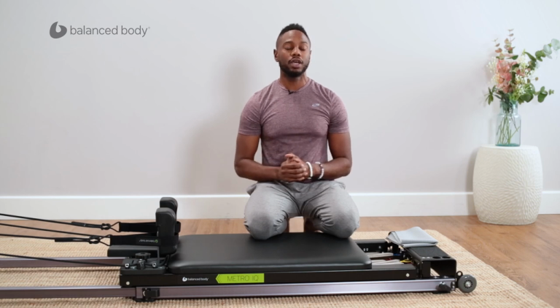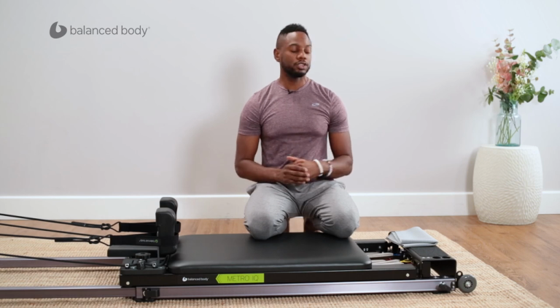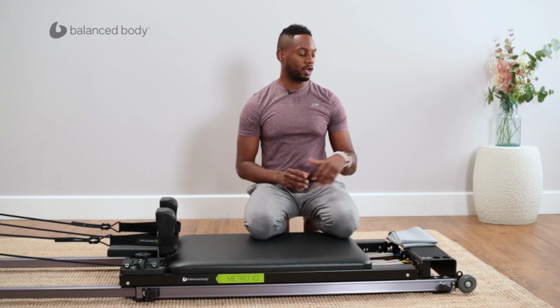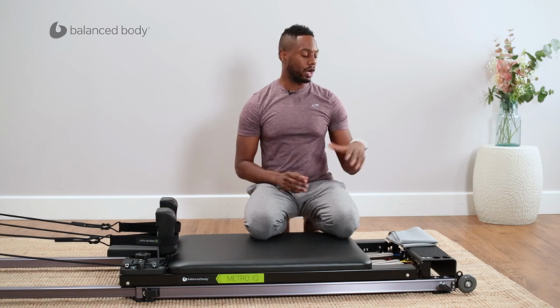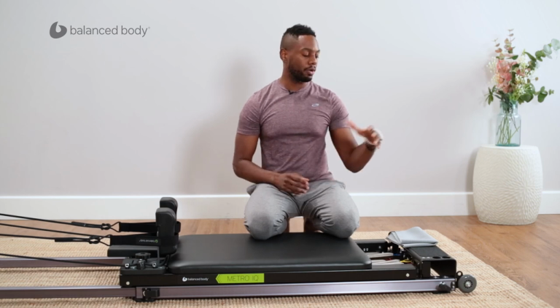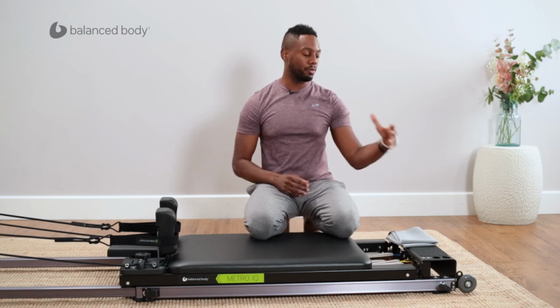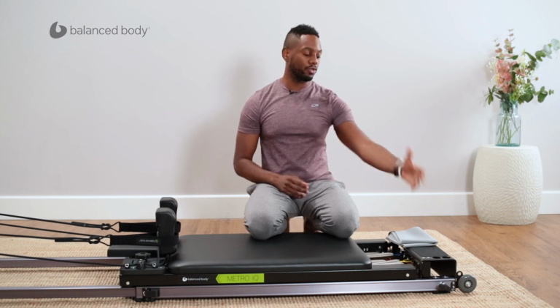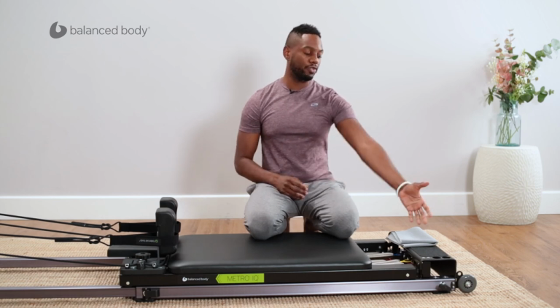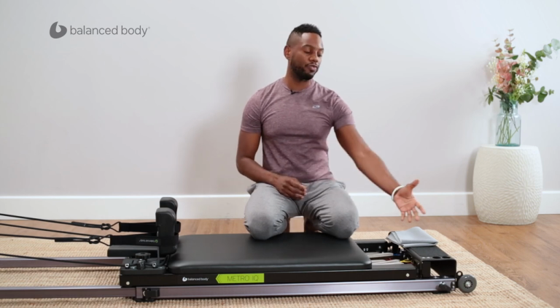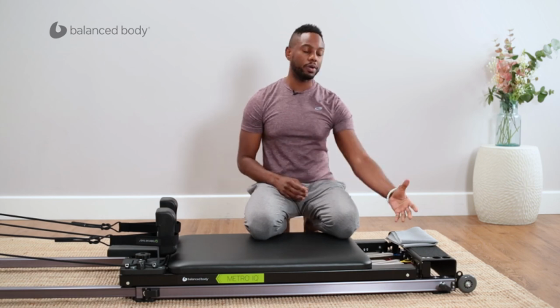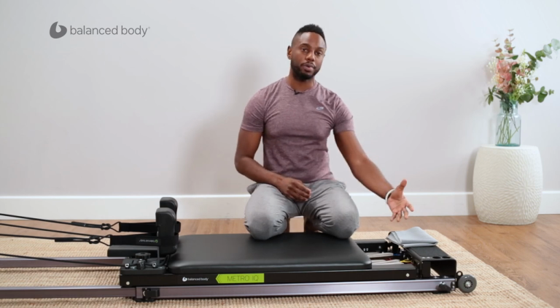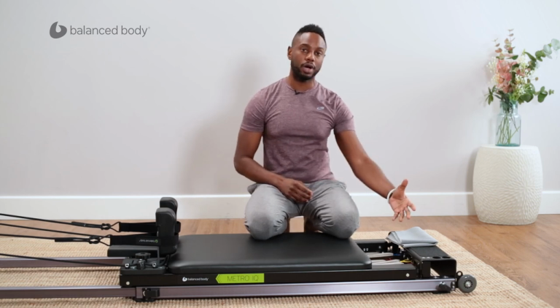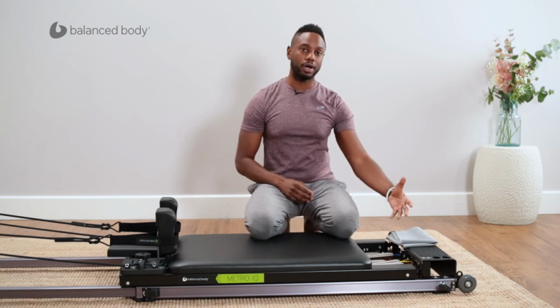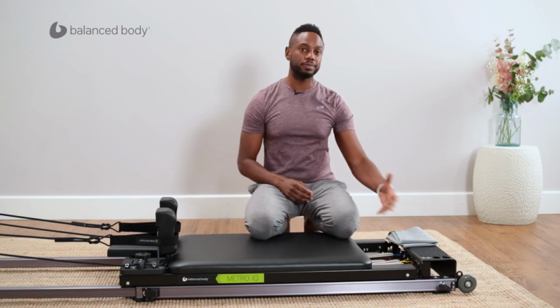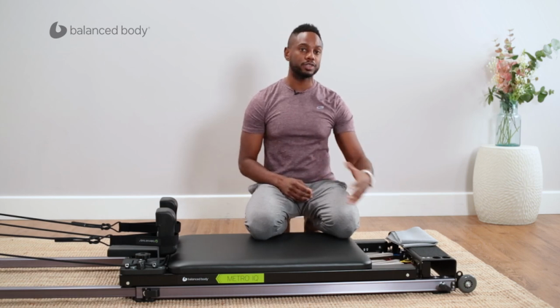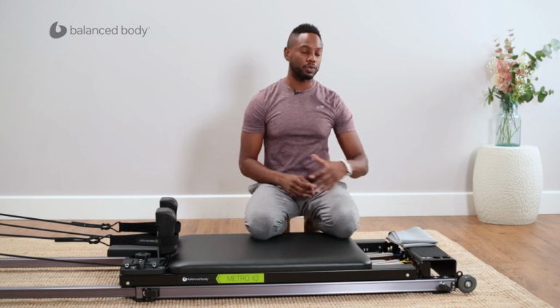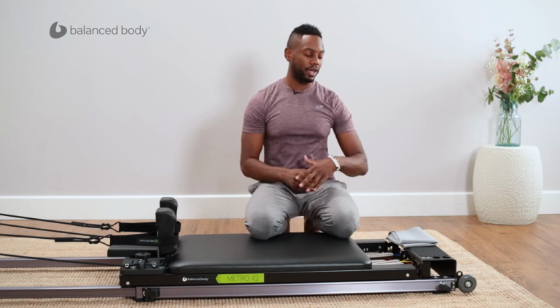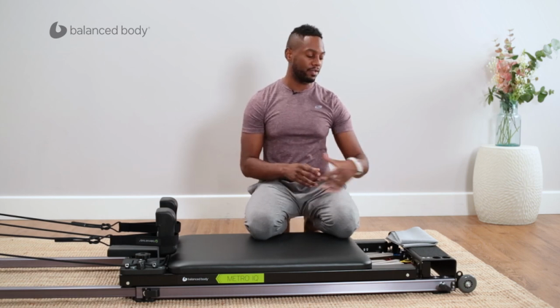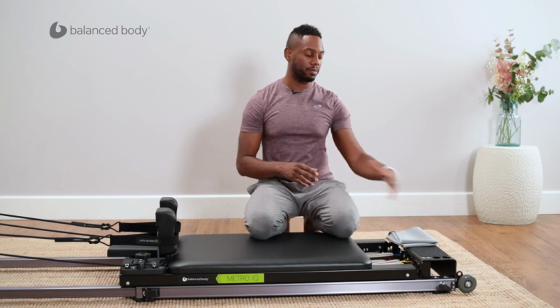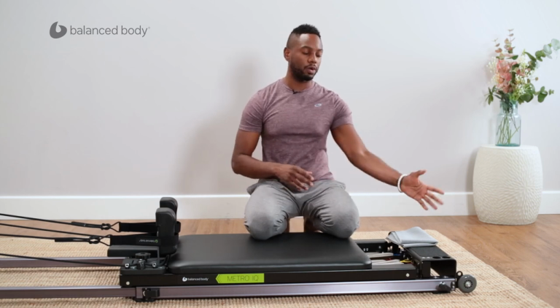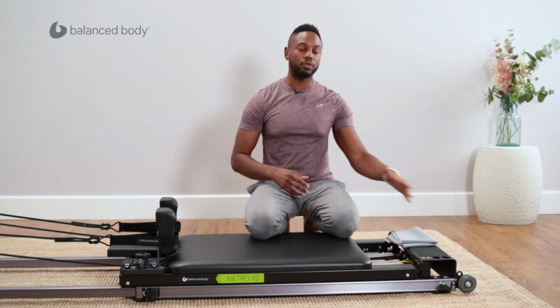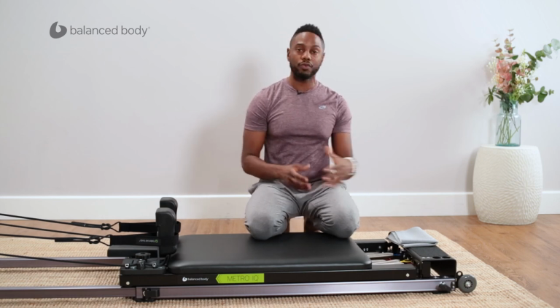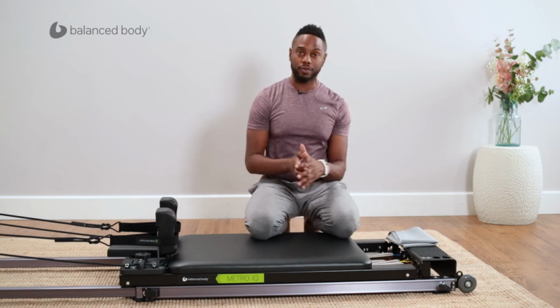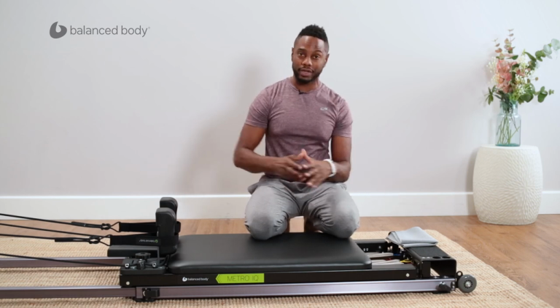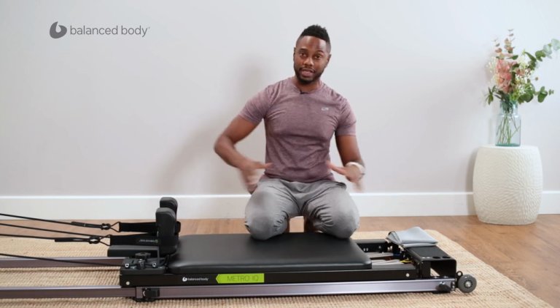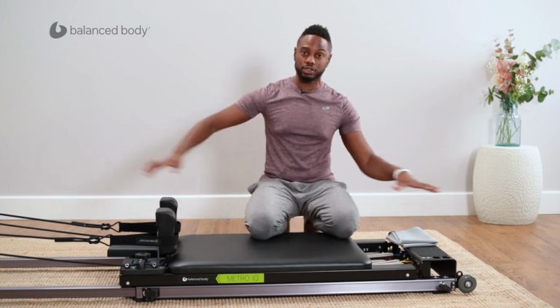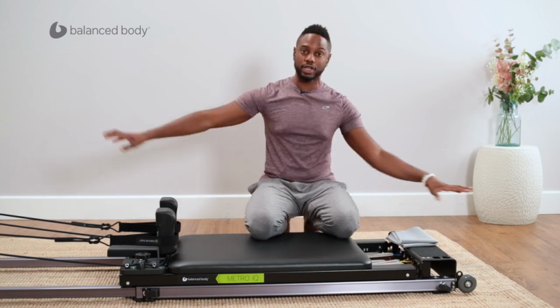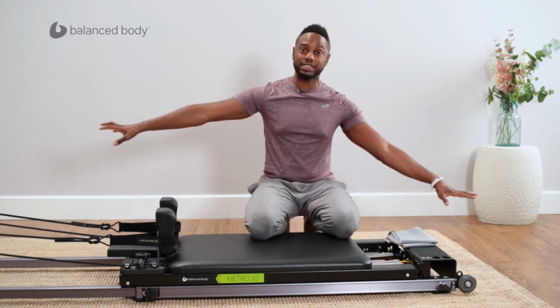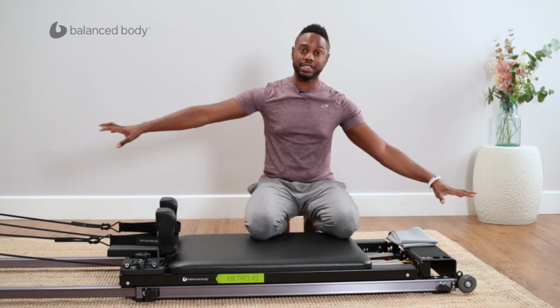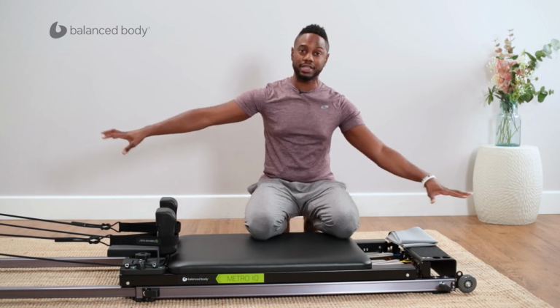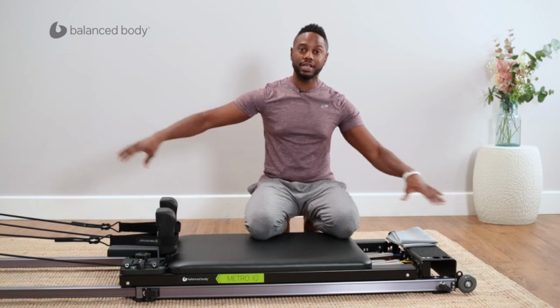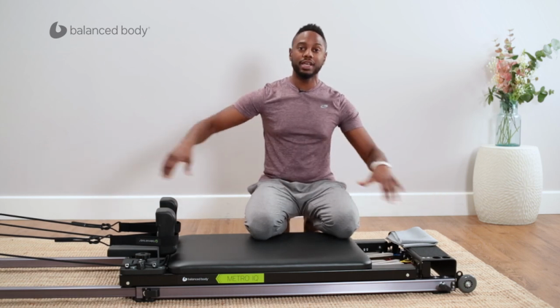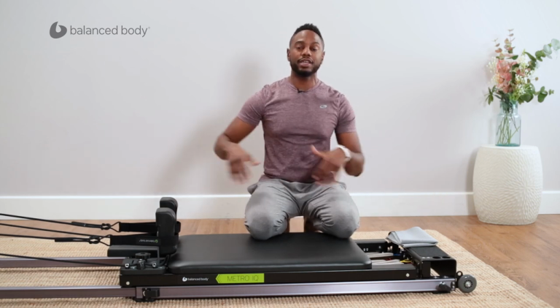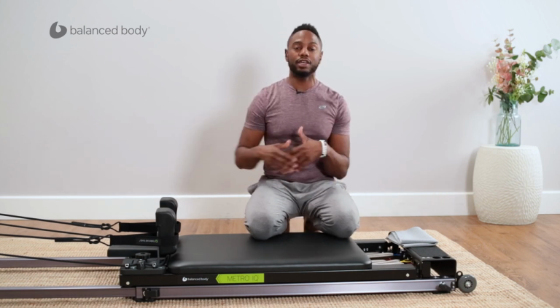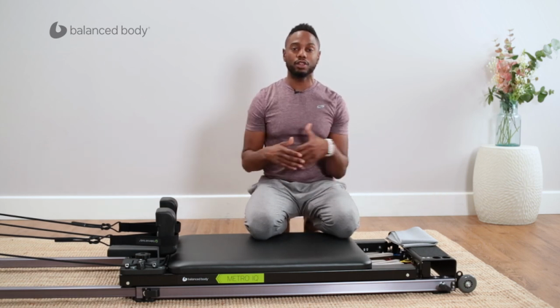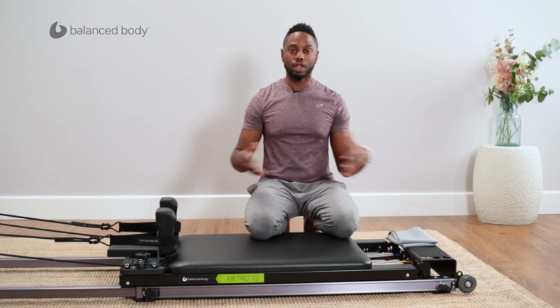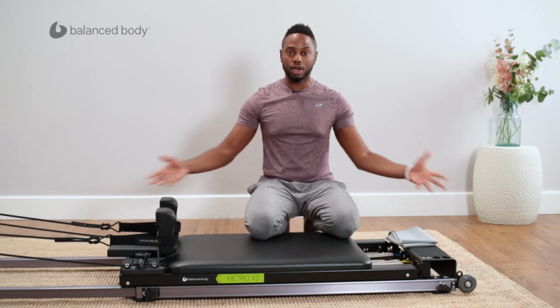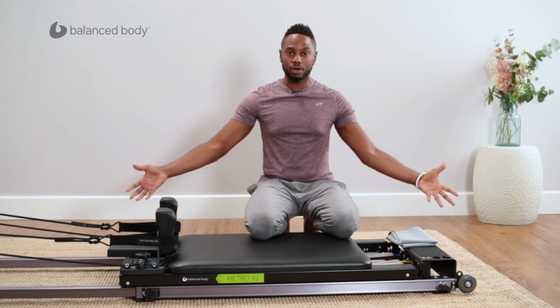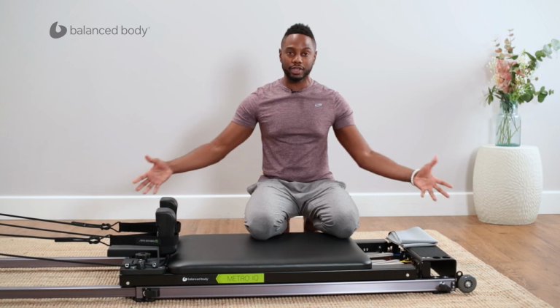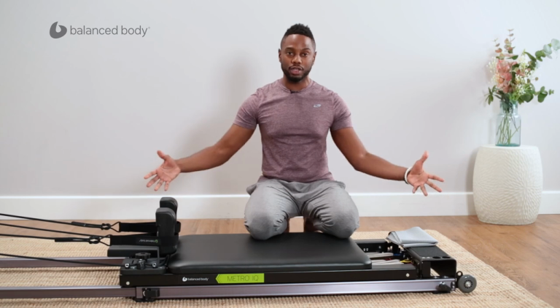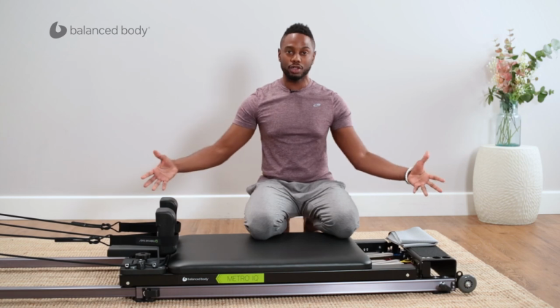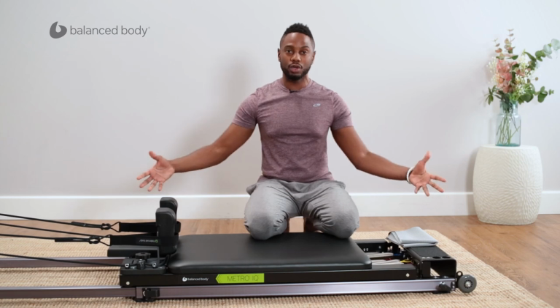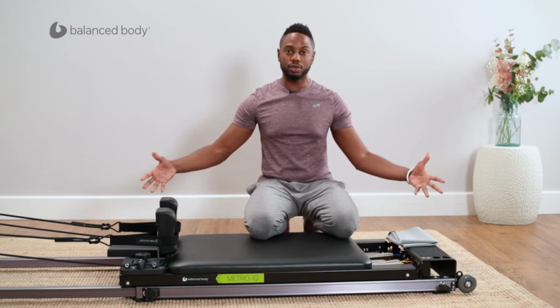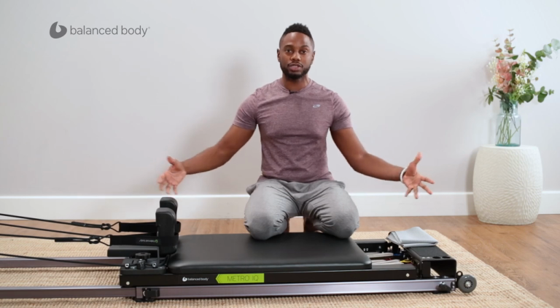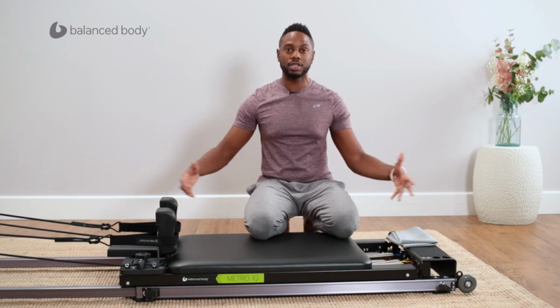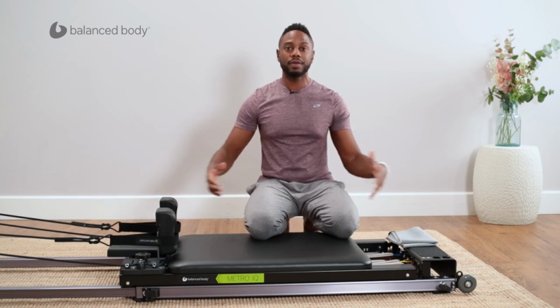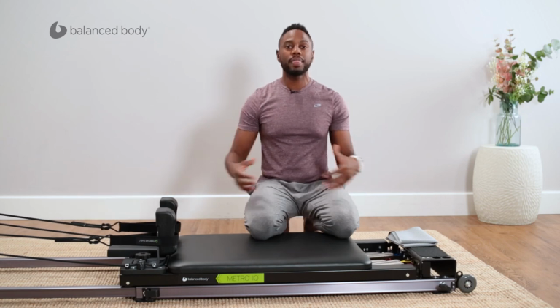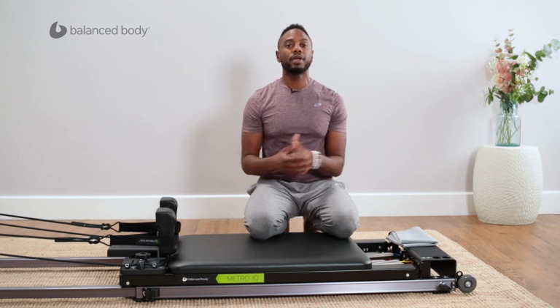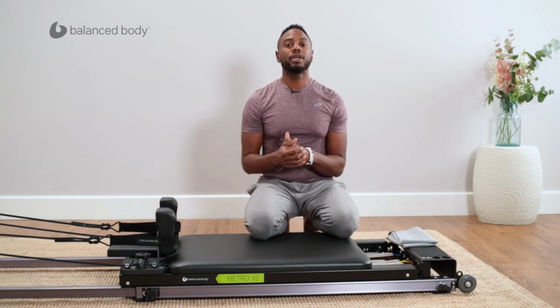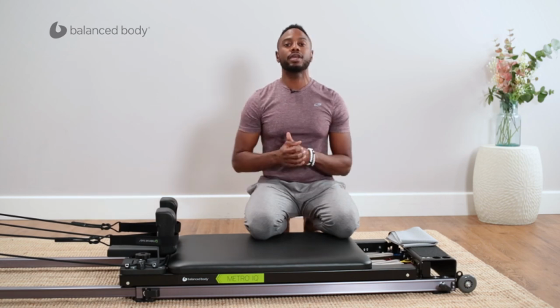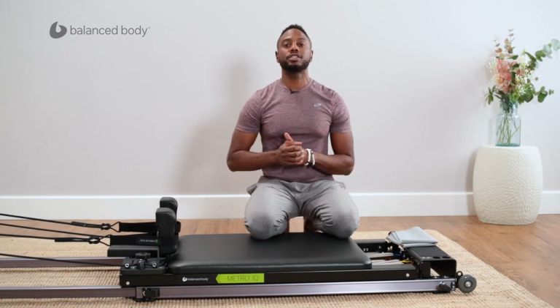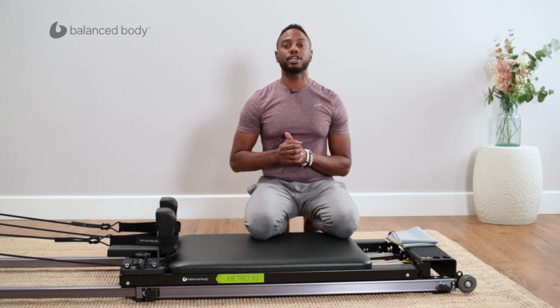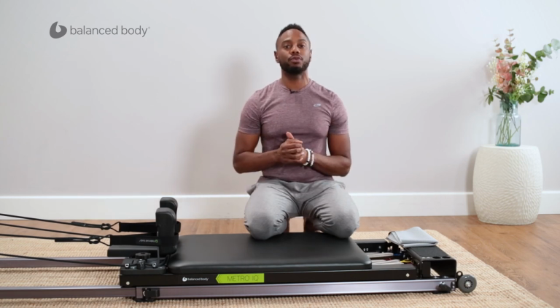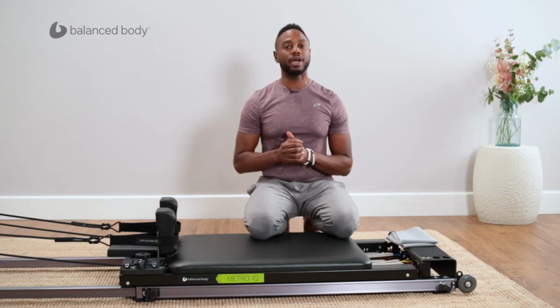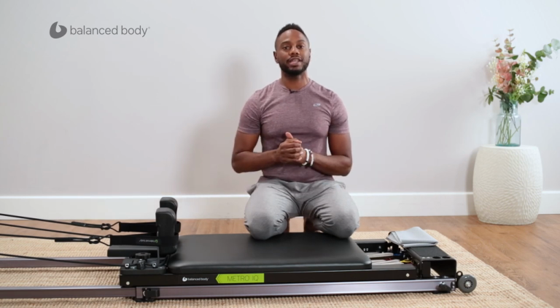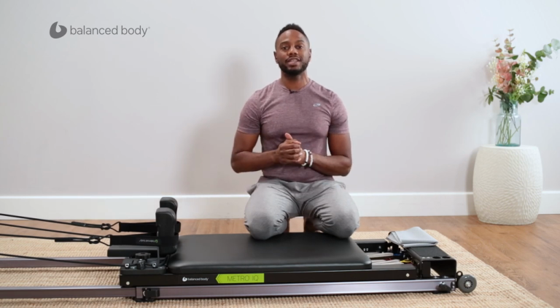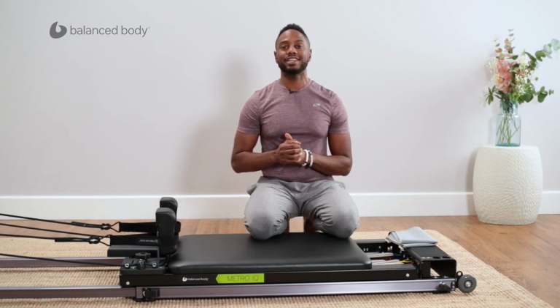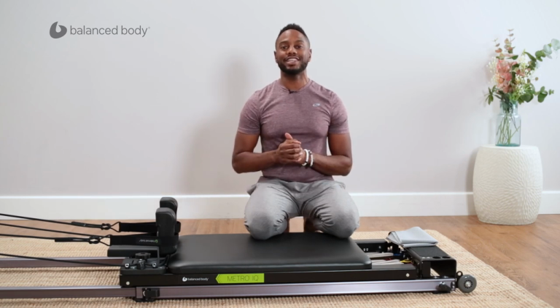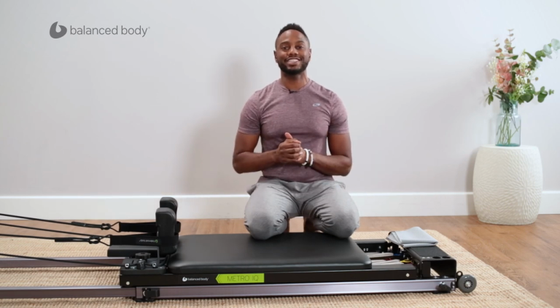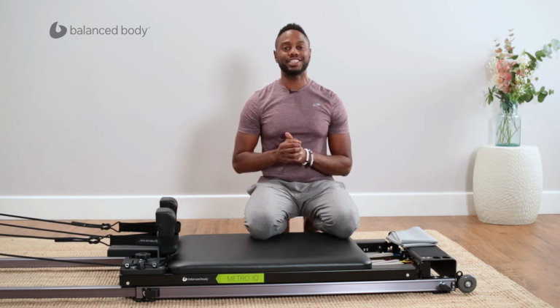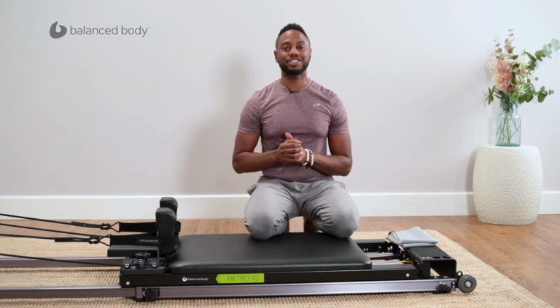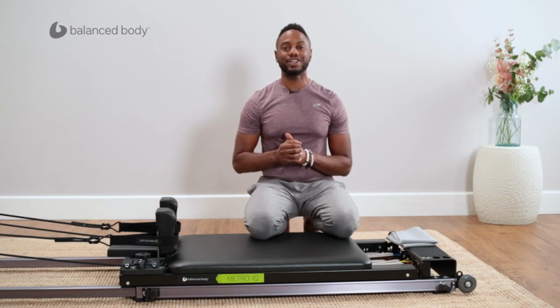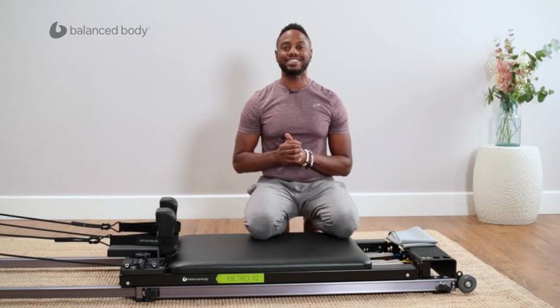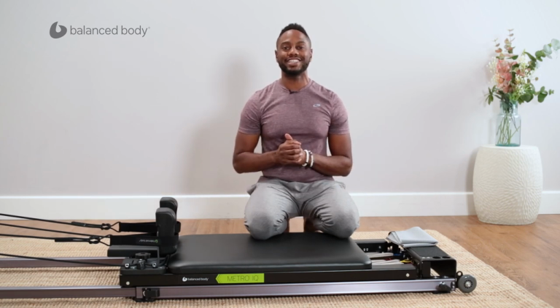I removed the foot bar so we have a little more room to get stretchy, get long, get loose. Let's get ready — let's get stretchy.